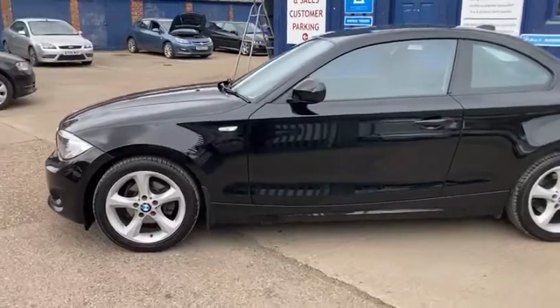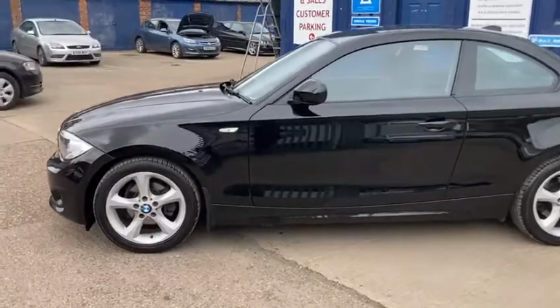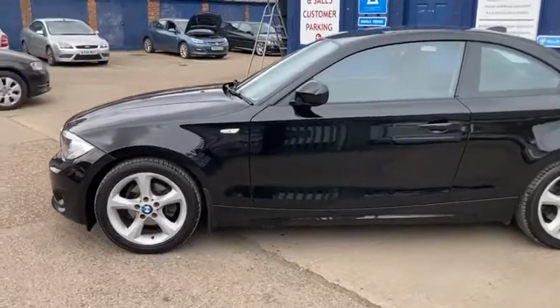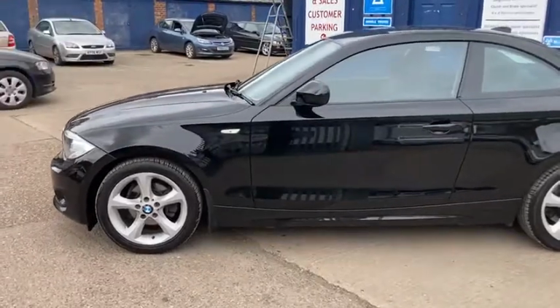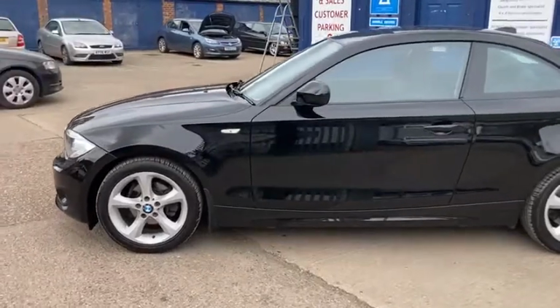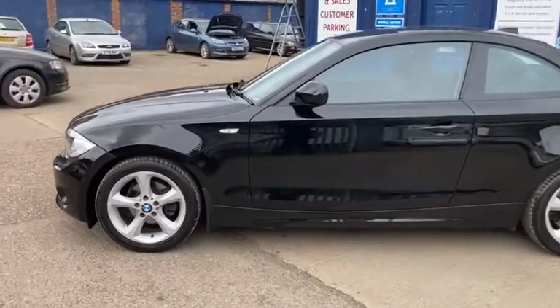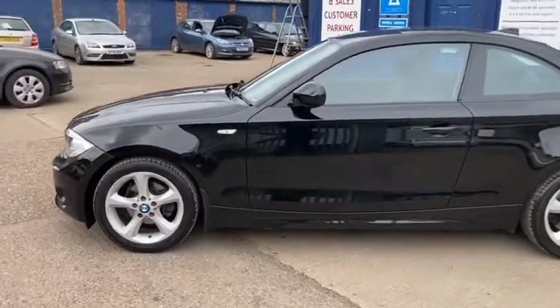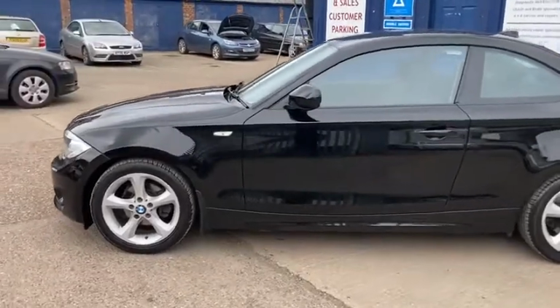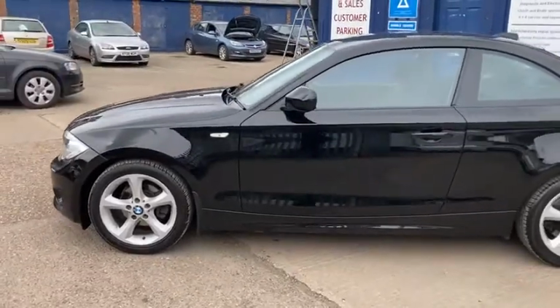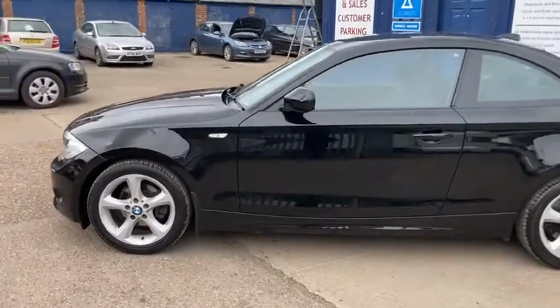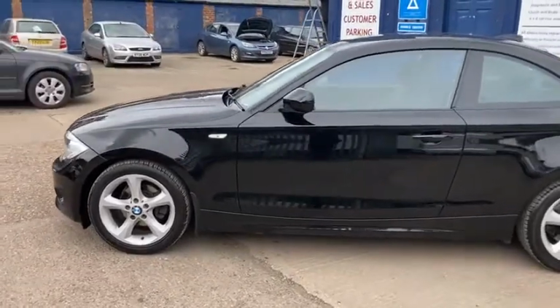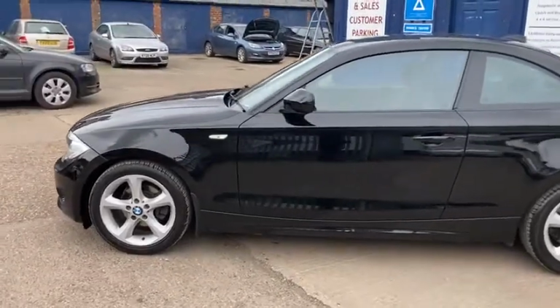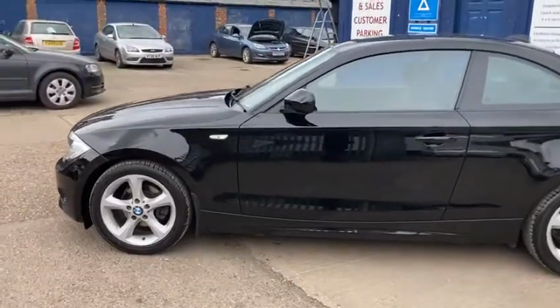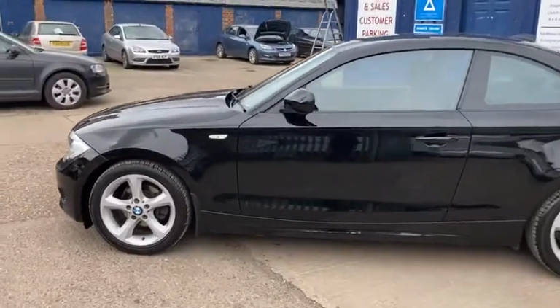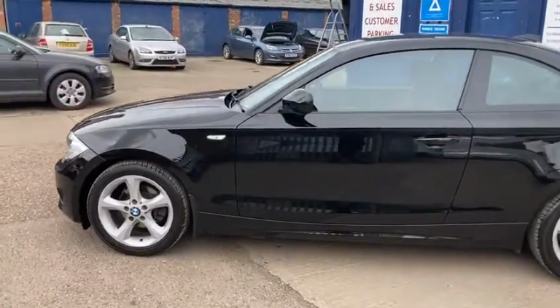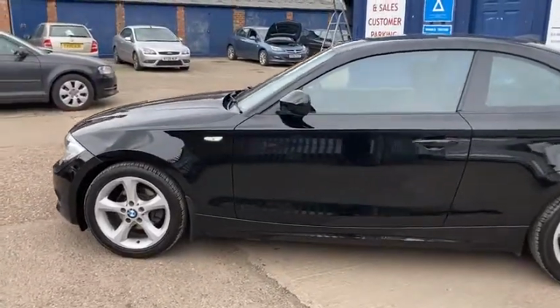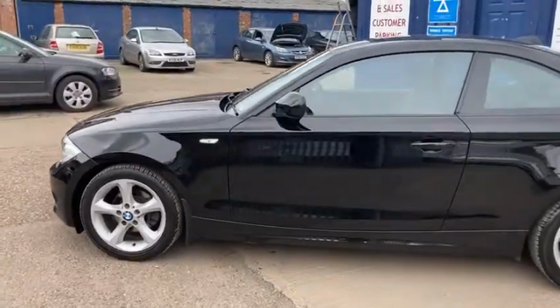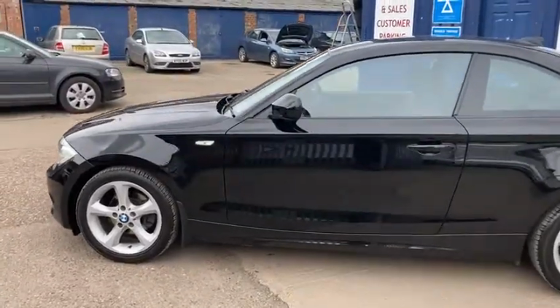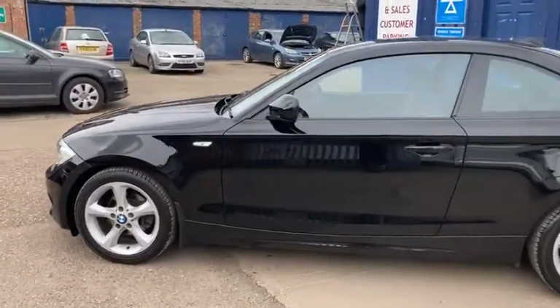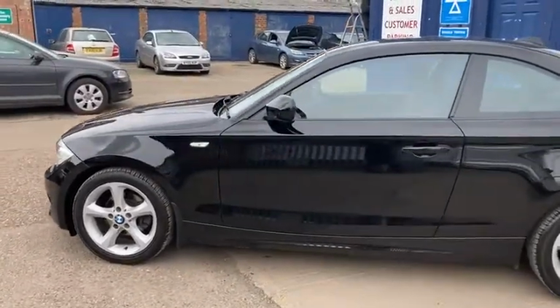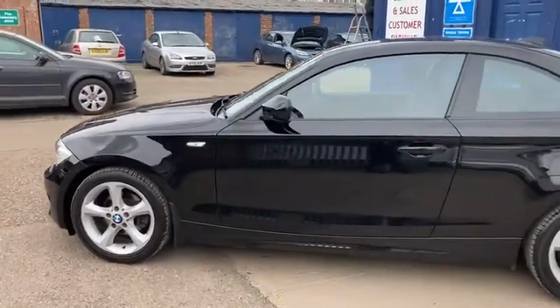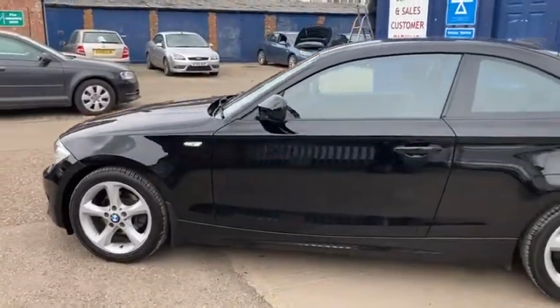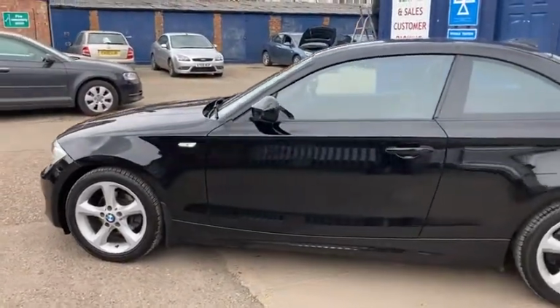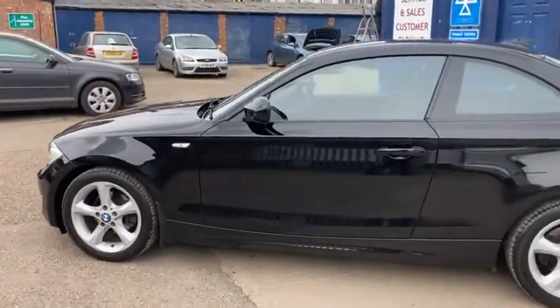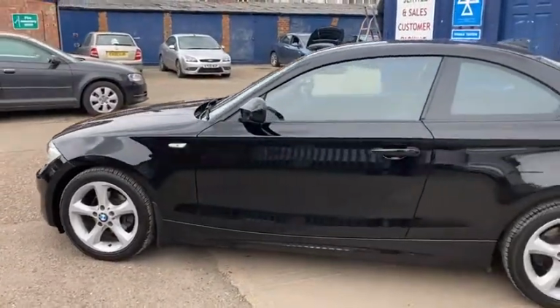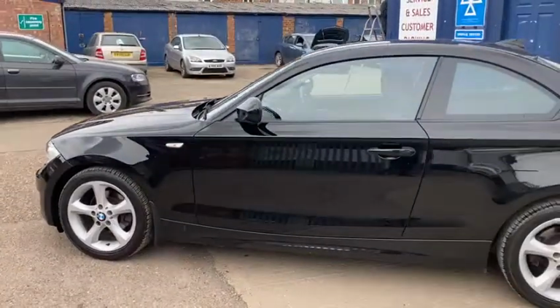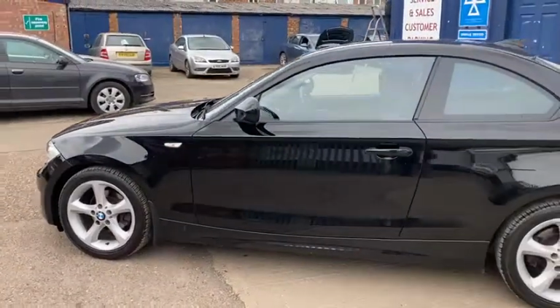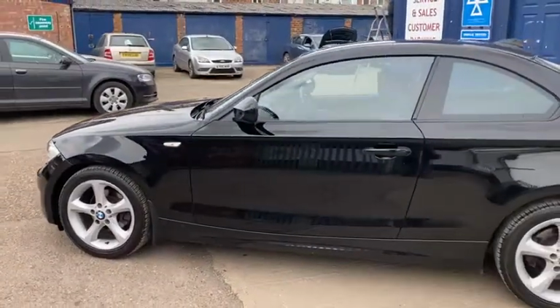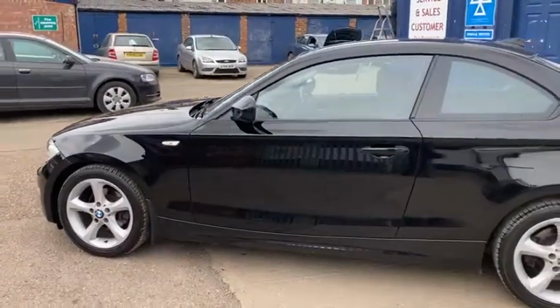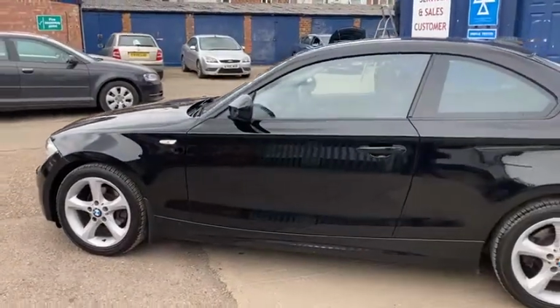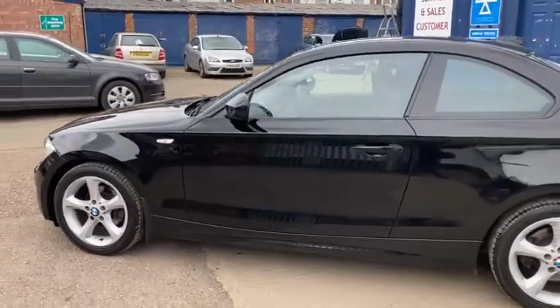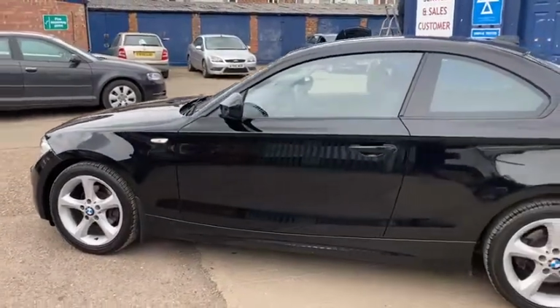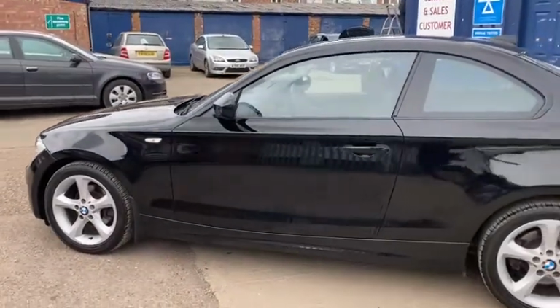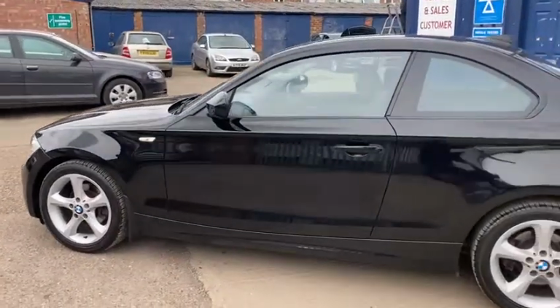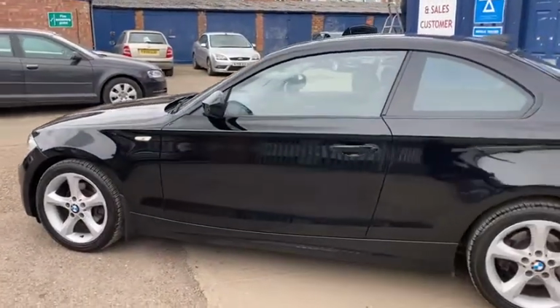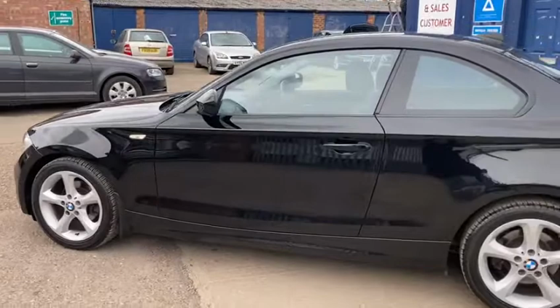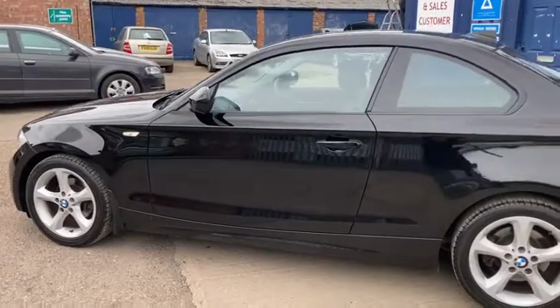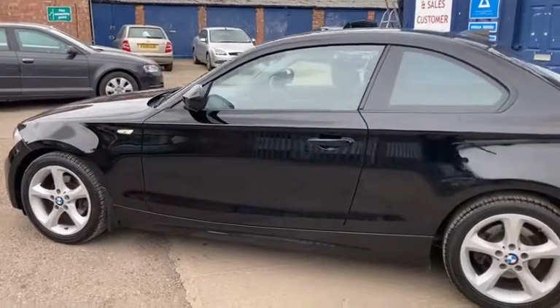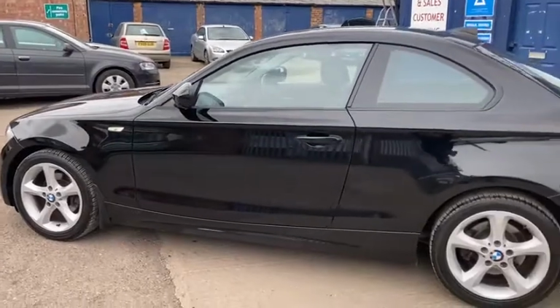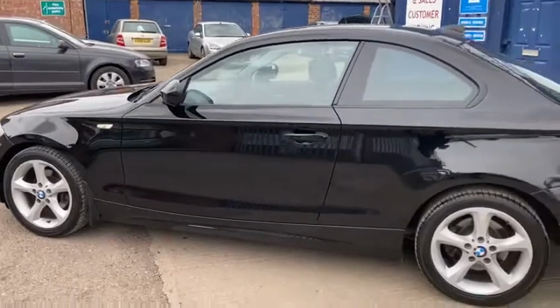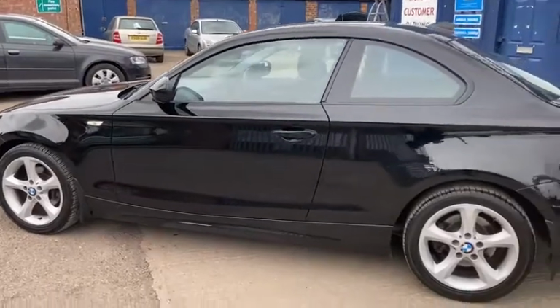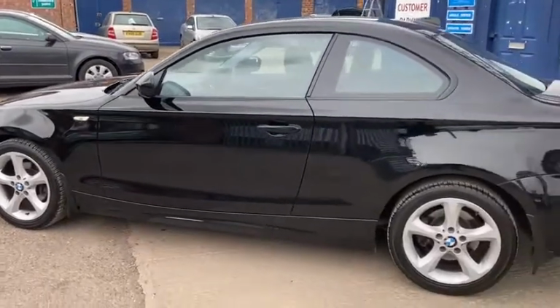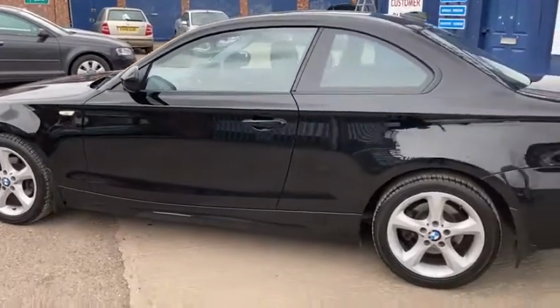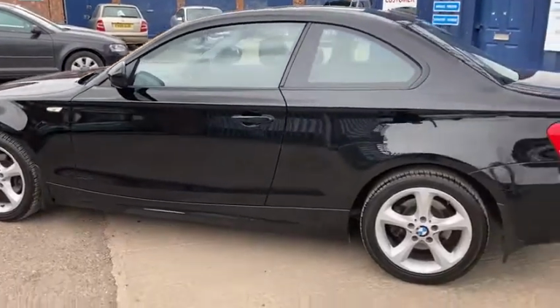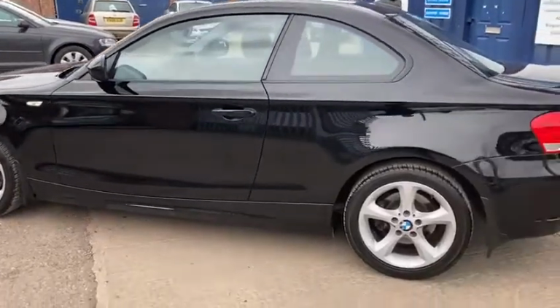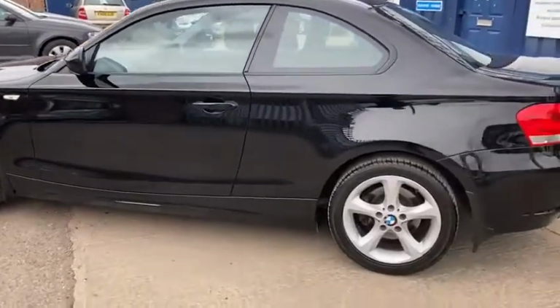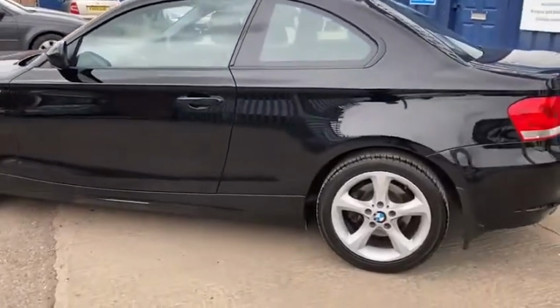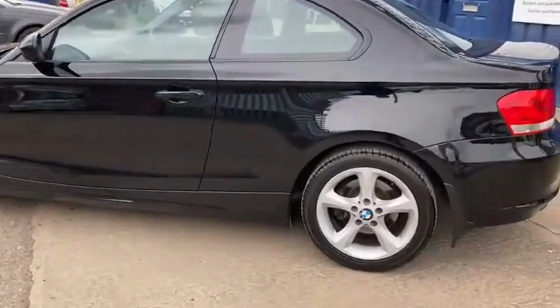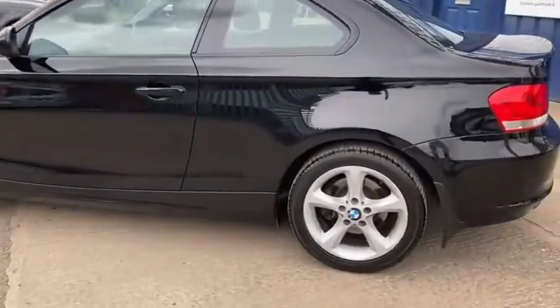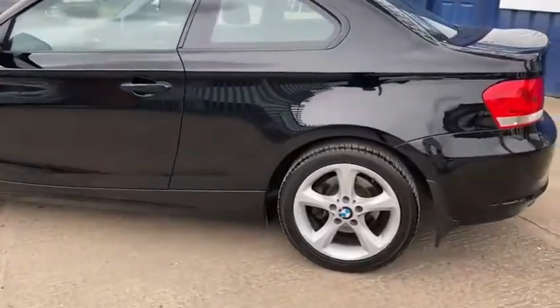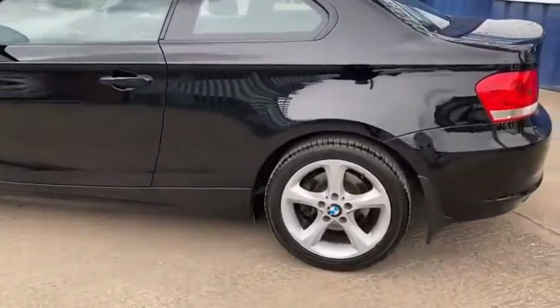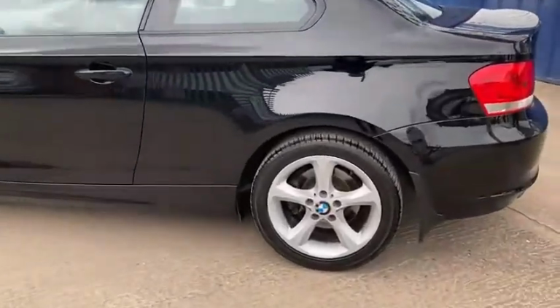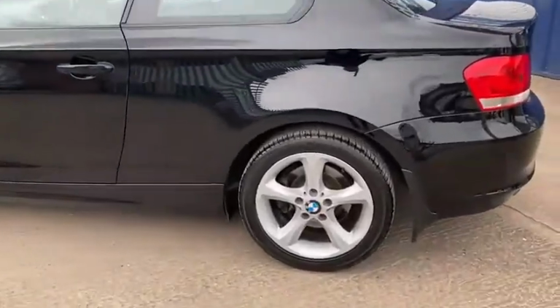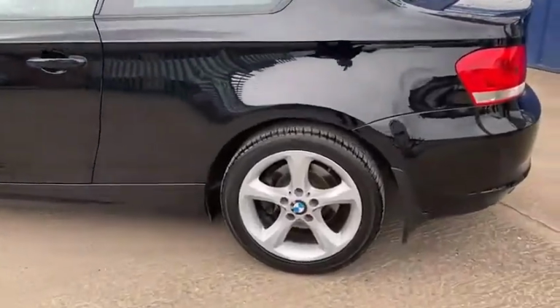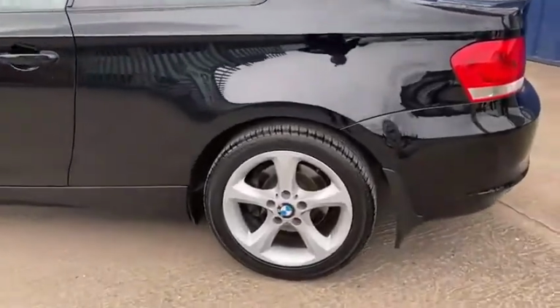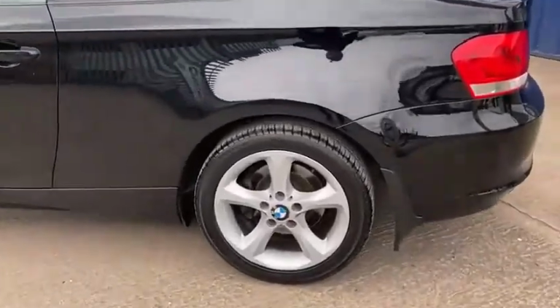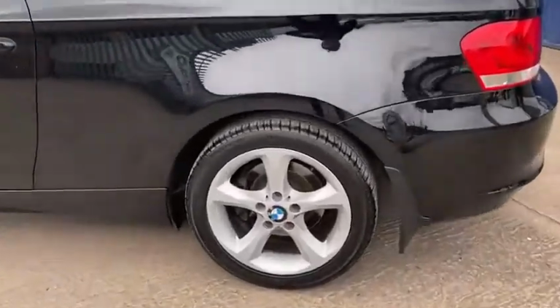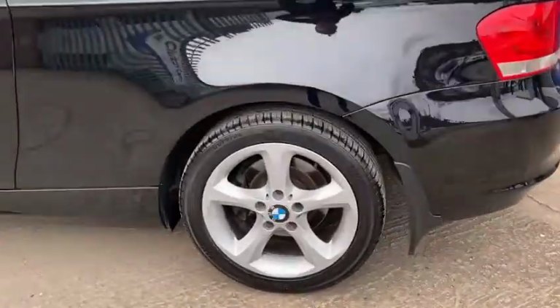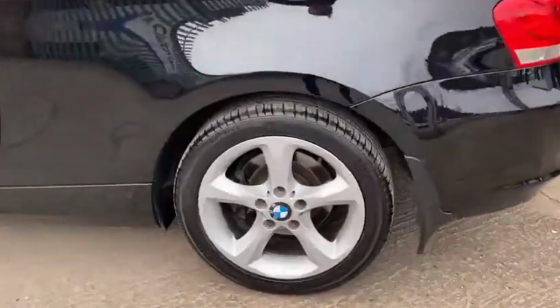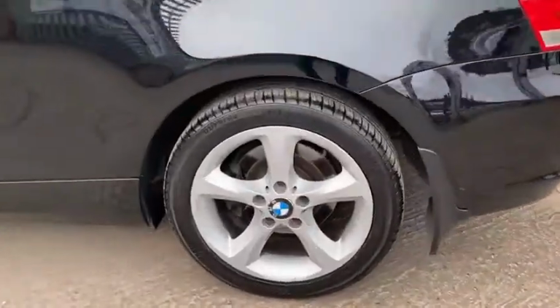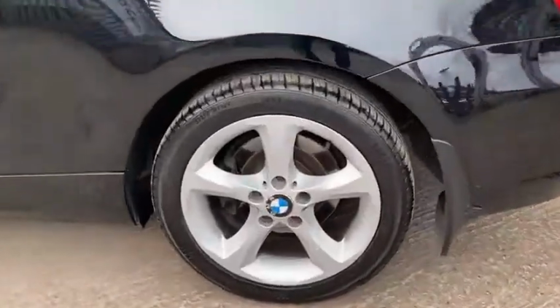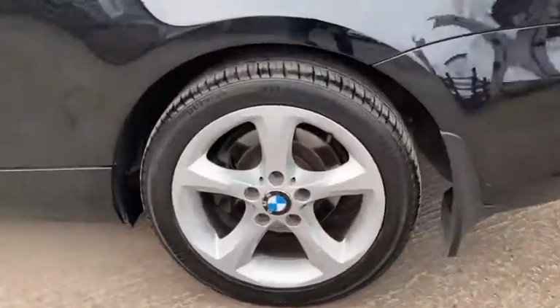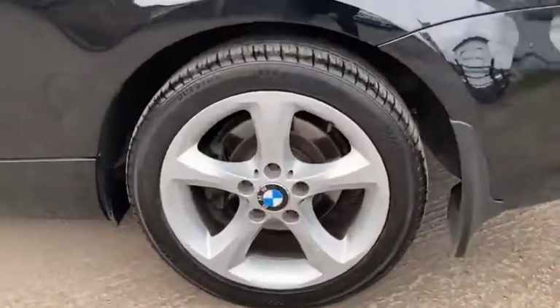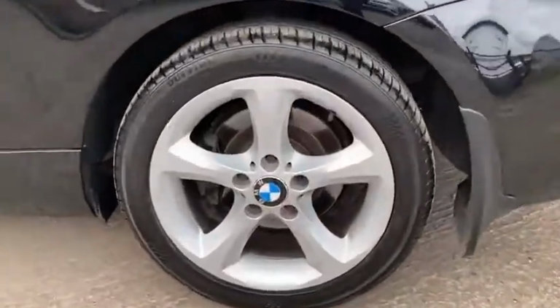Three door. Lovely black. It's in fantastic condition throughout. I'll just show you the wheels as well — it's got 17 inch alloys.